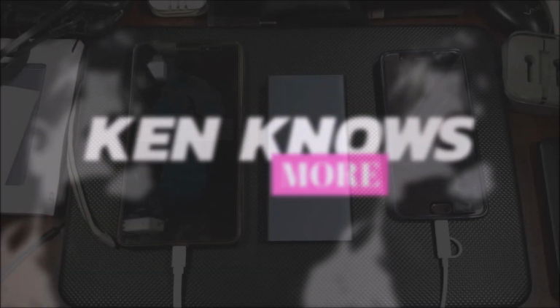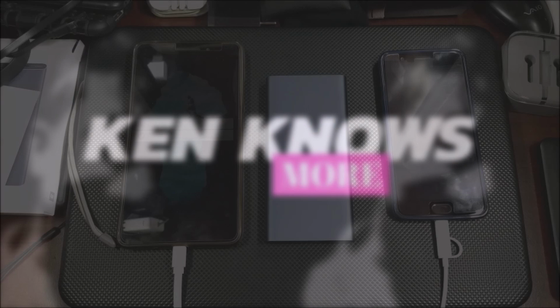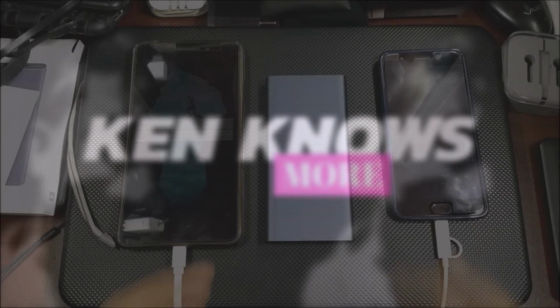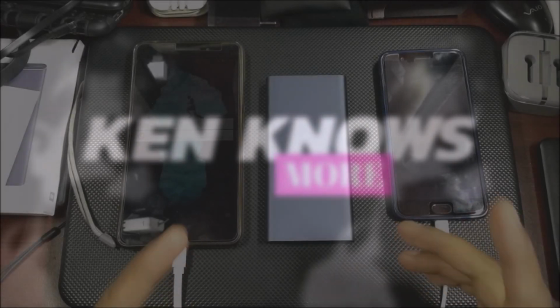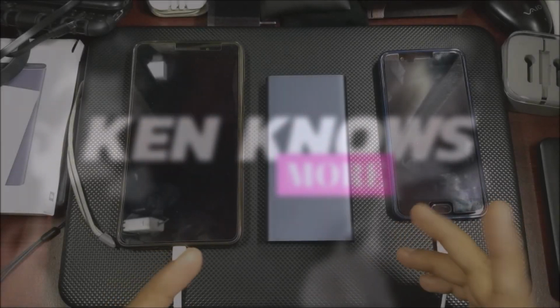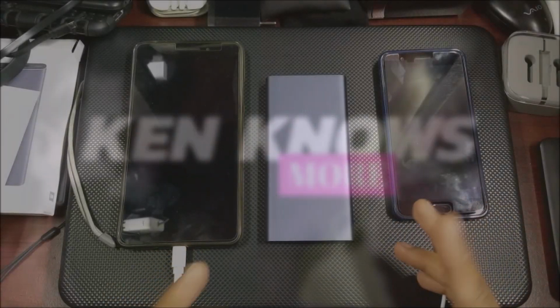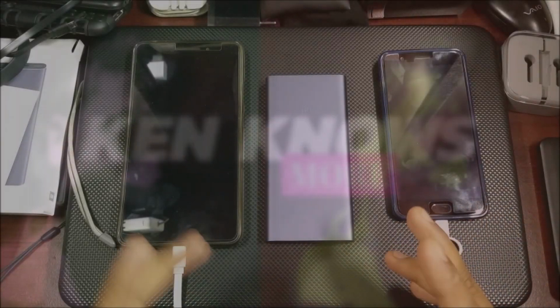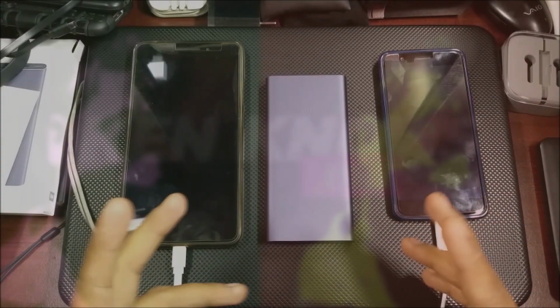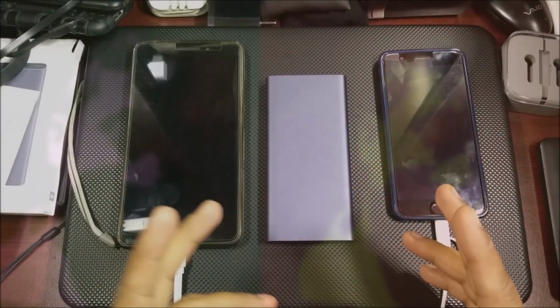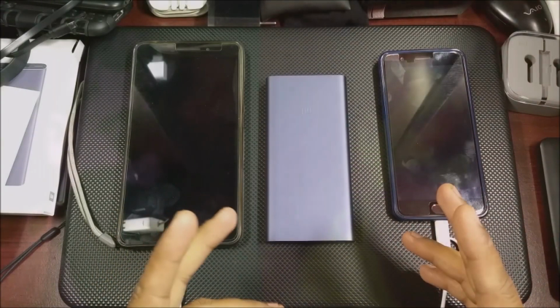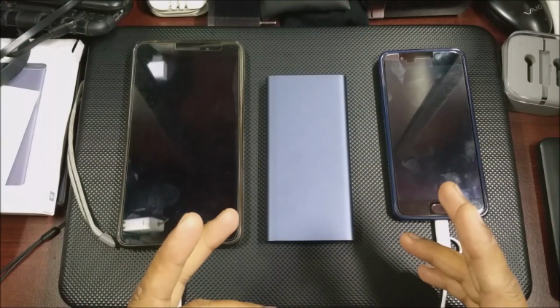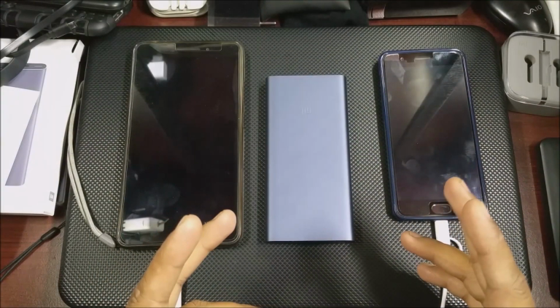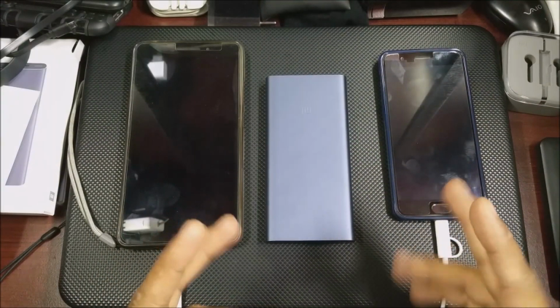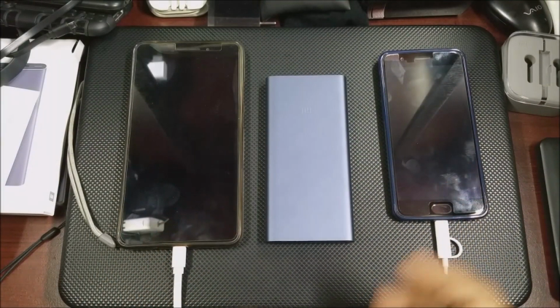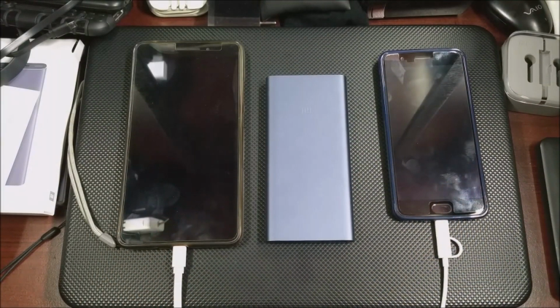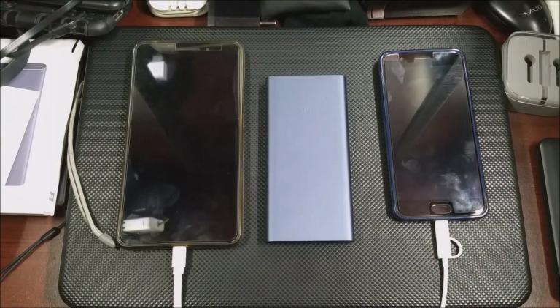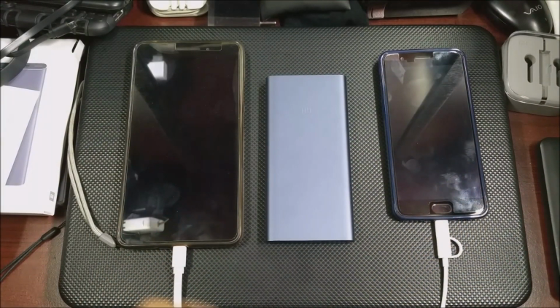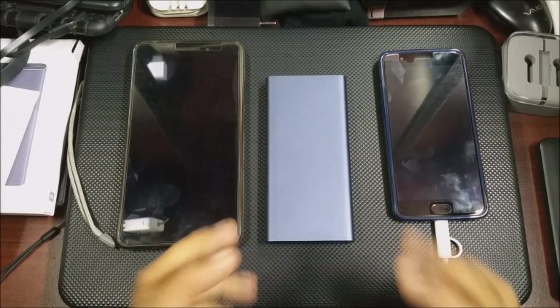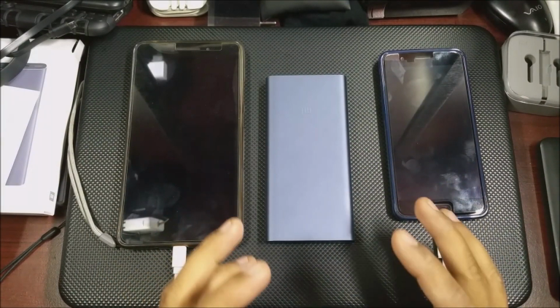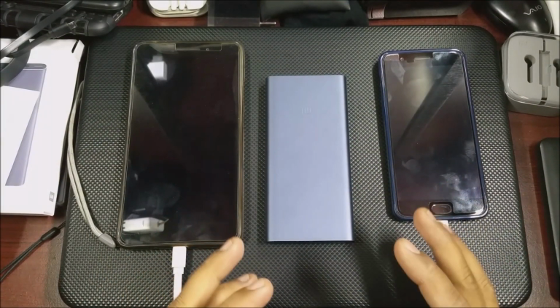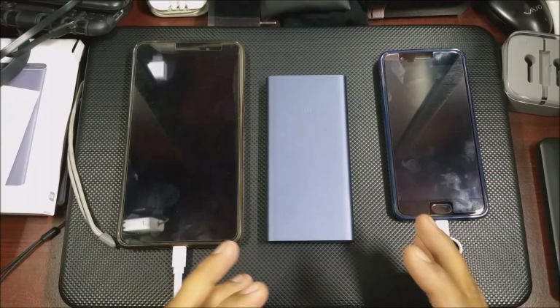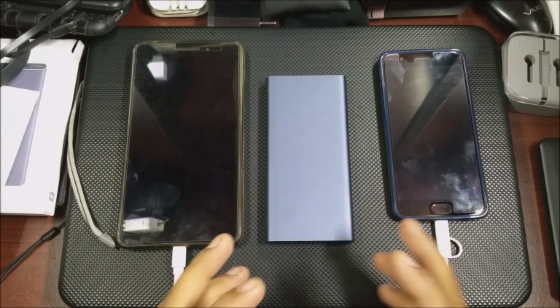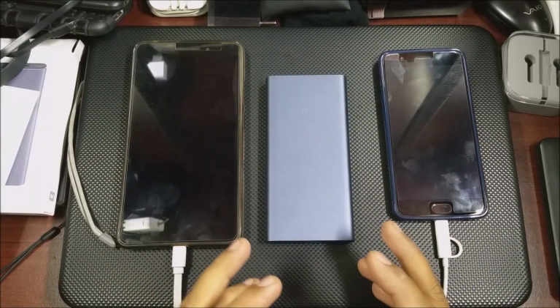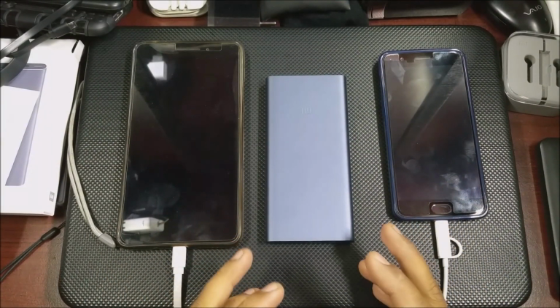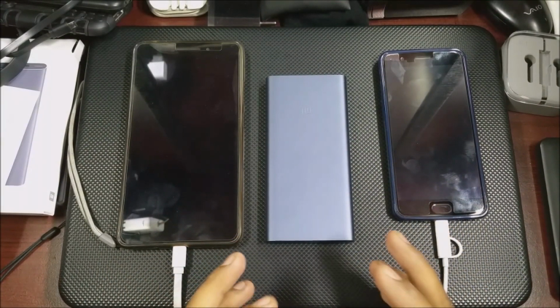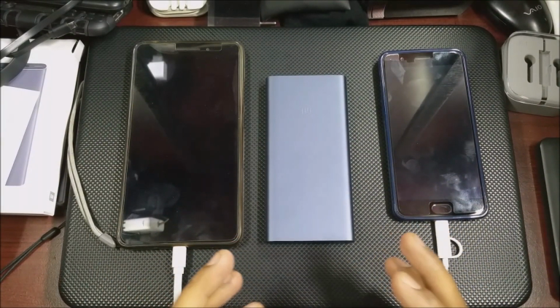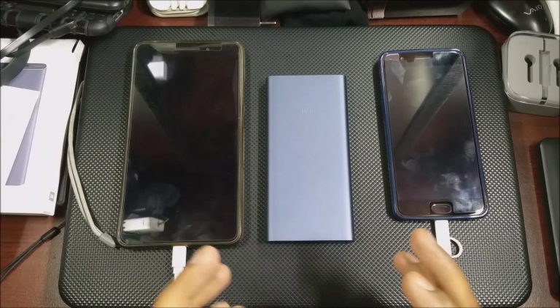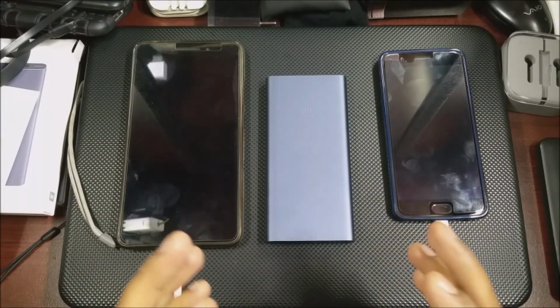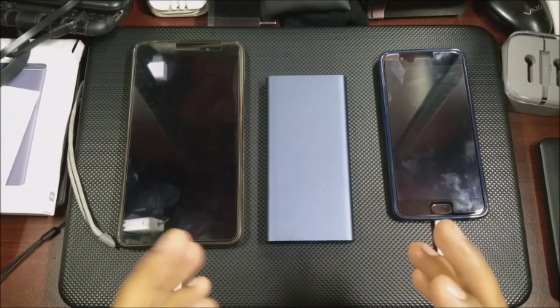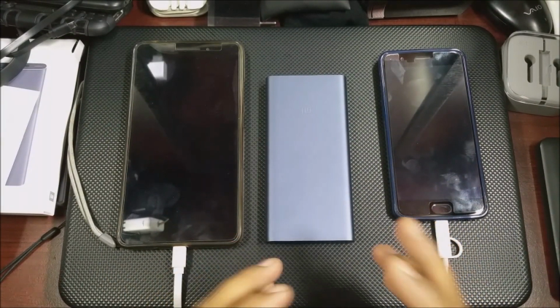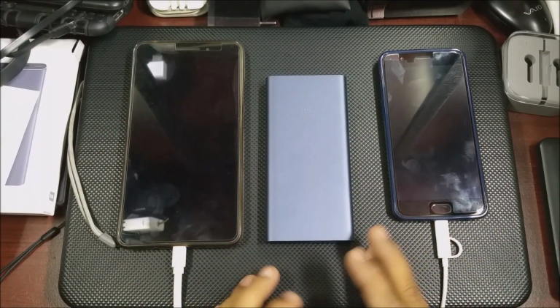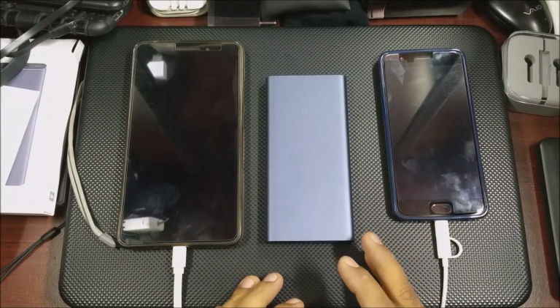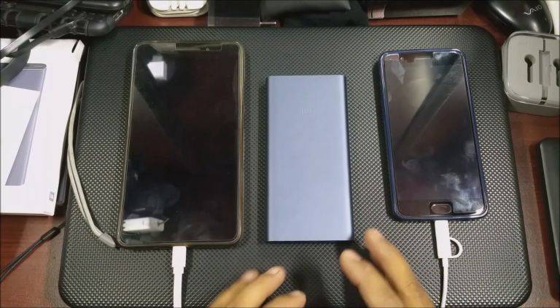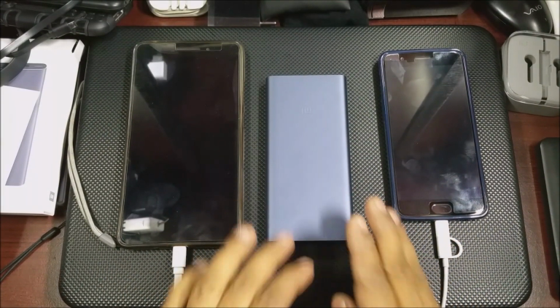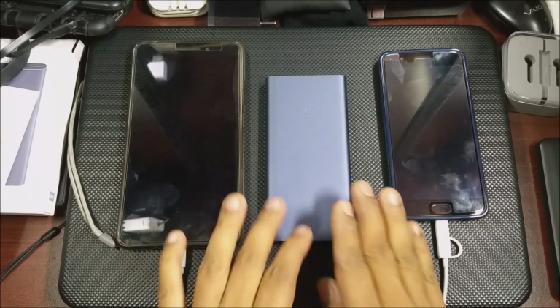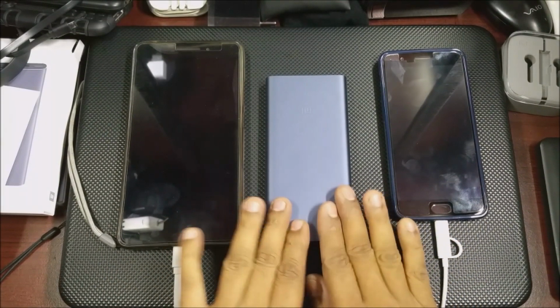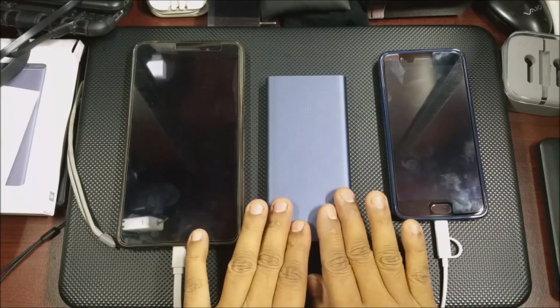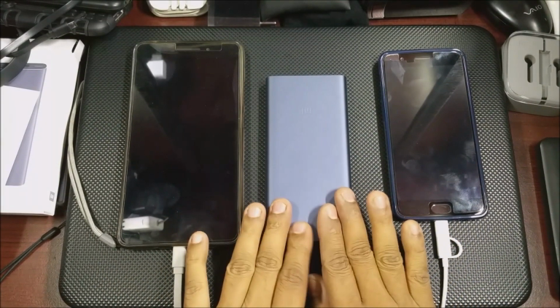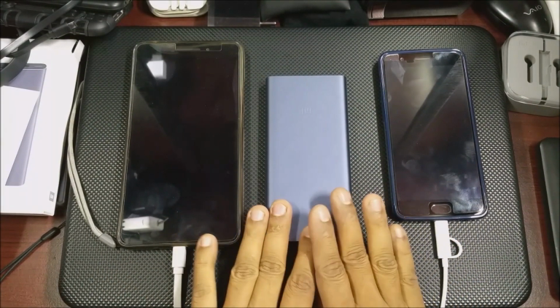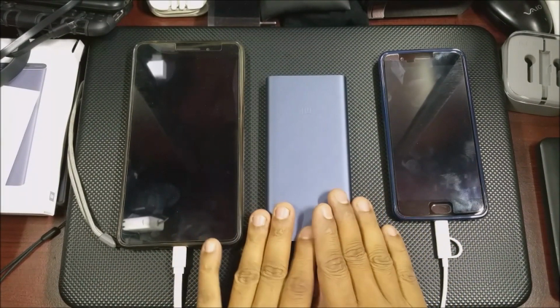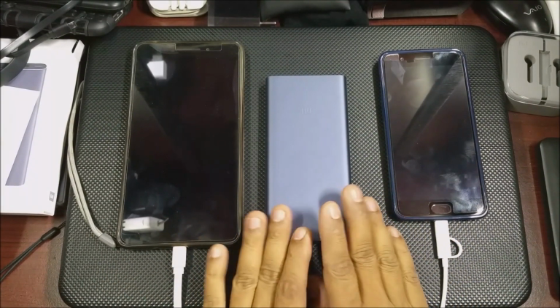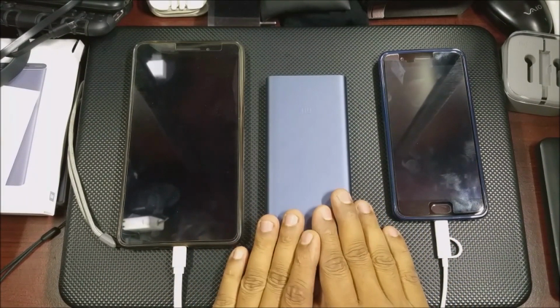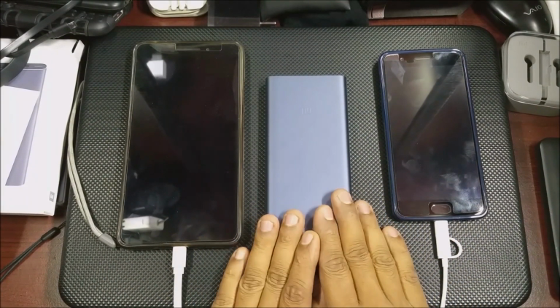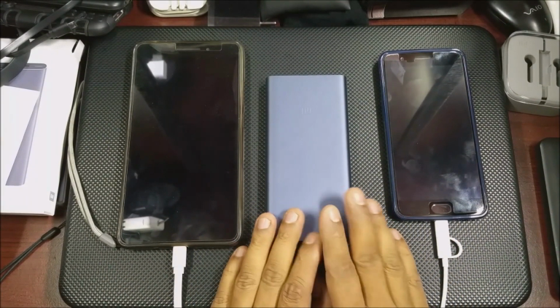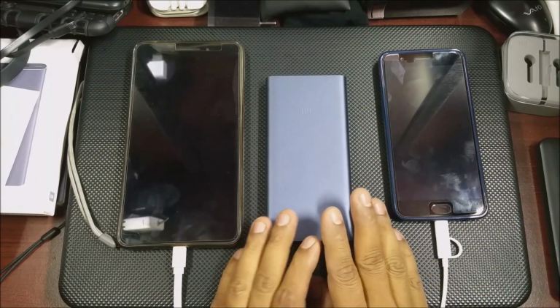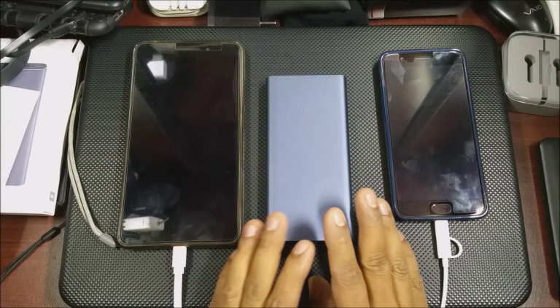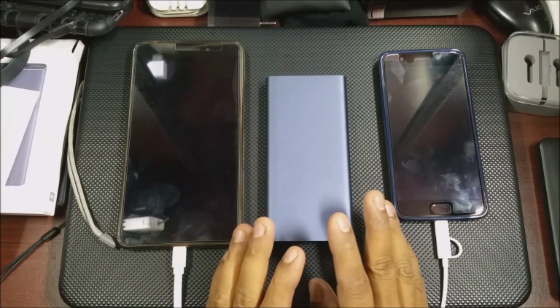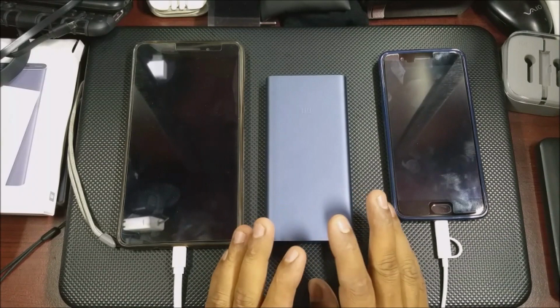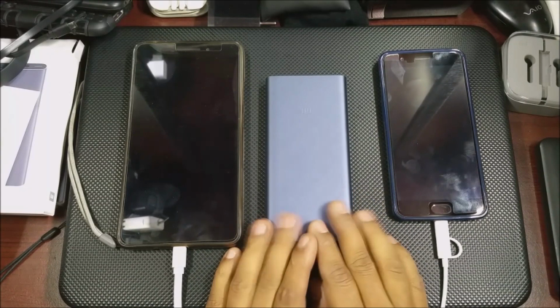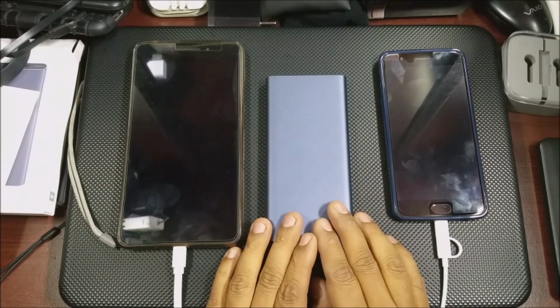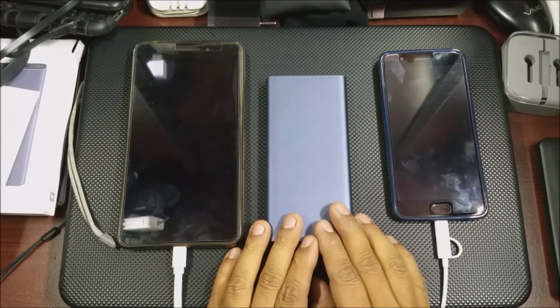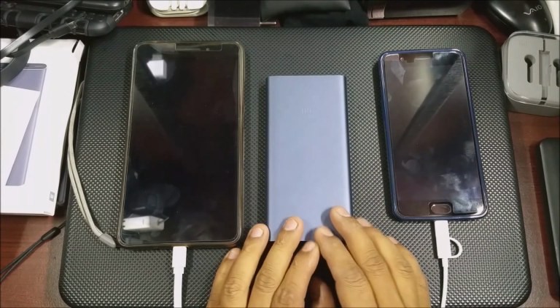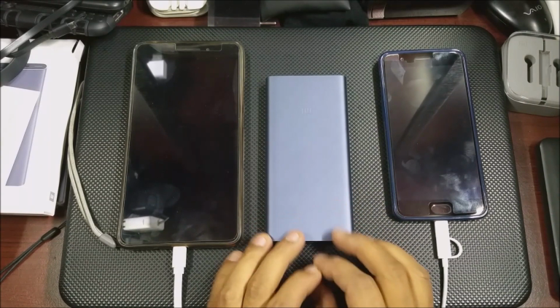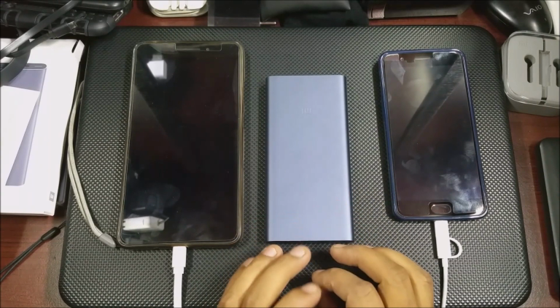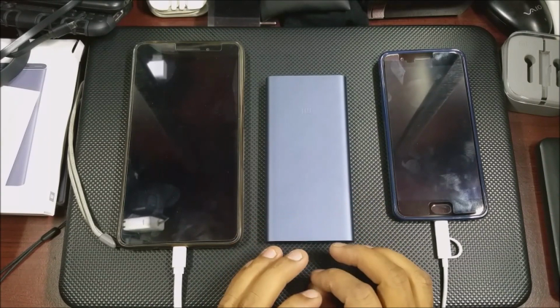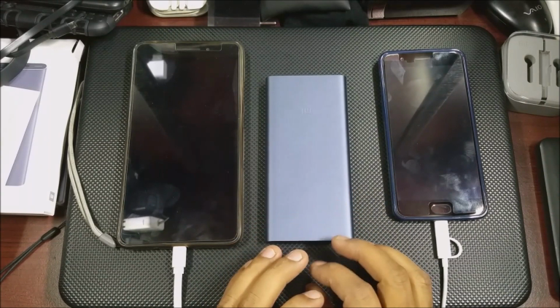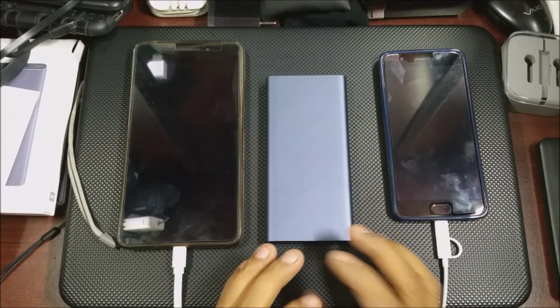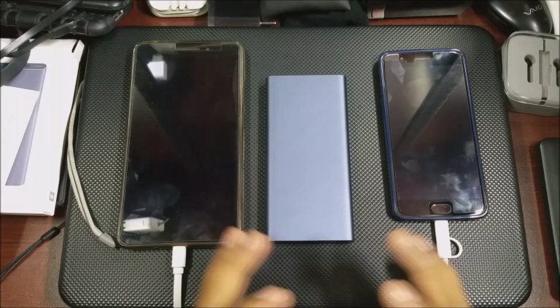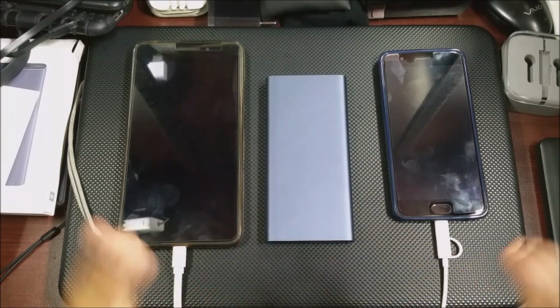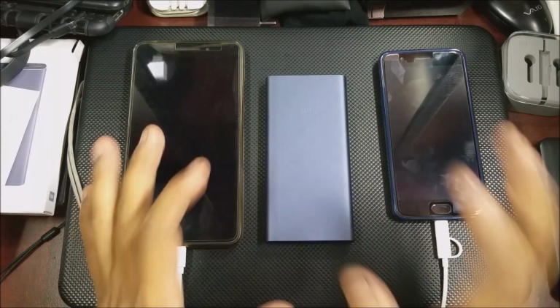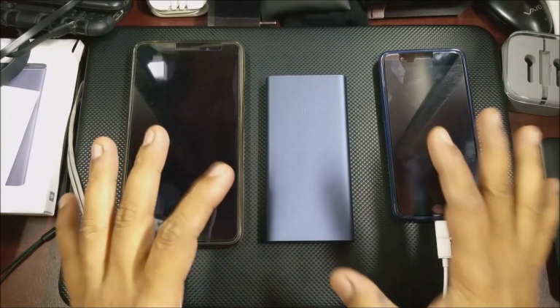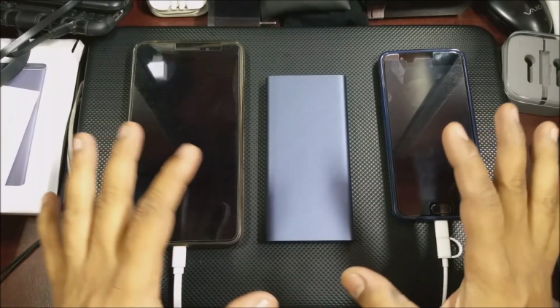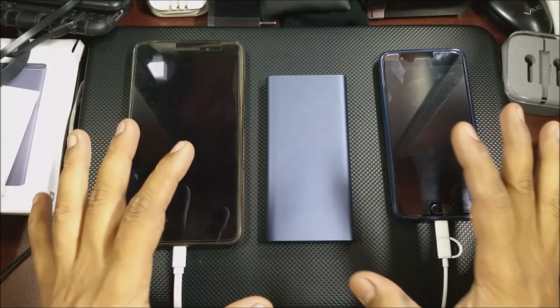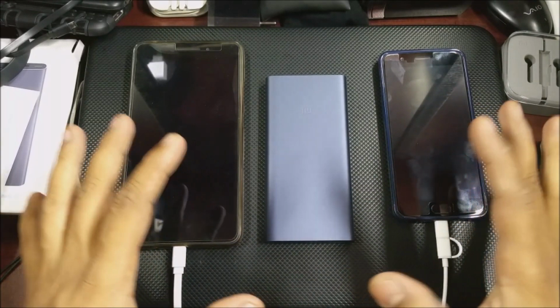Hi guys, back again with another video. This time we are going to test the Mi power bank for its charging. So this is the charging test.